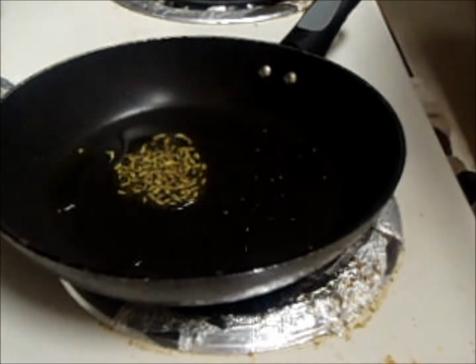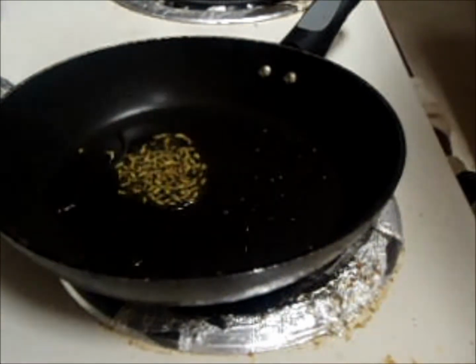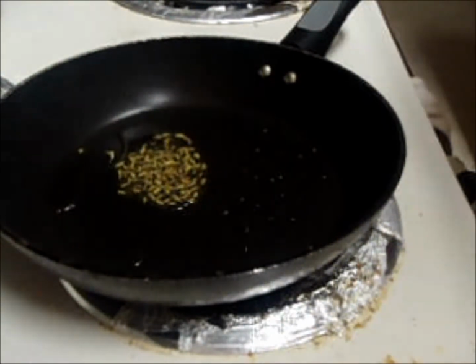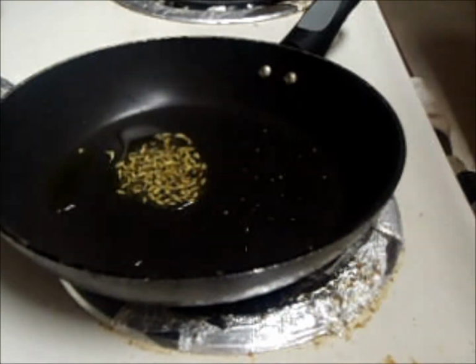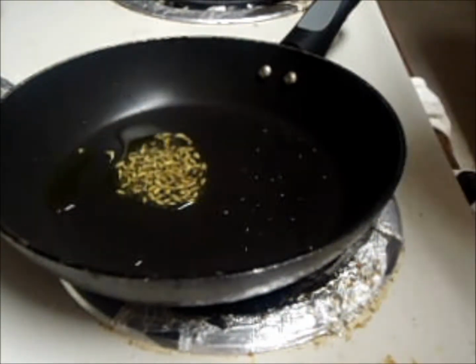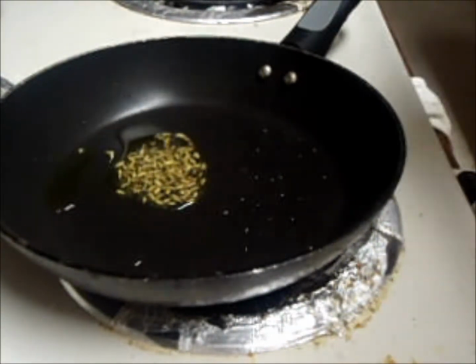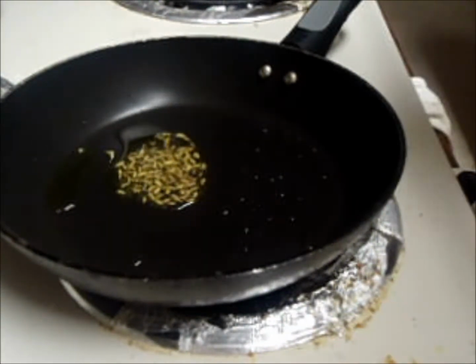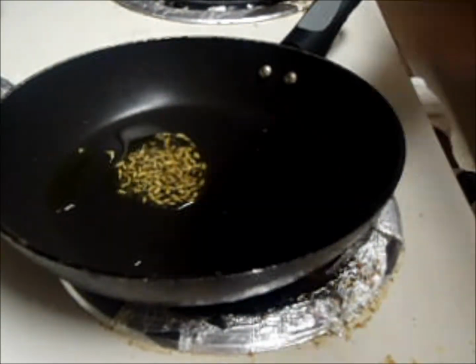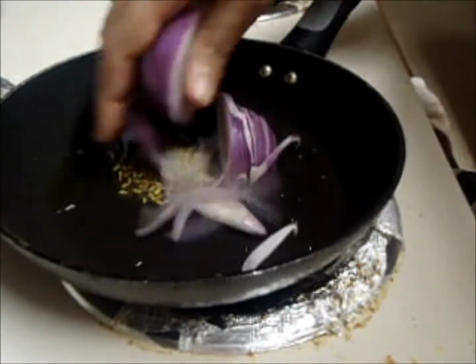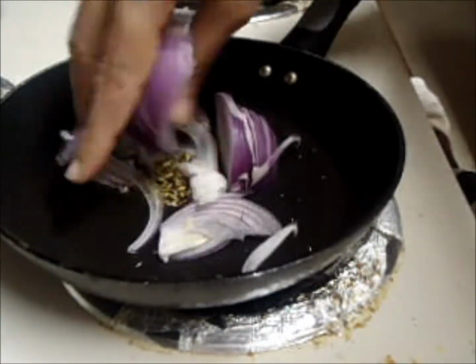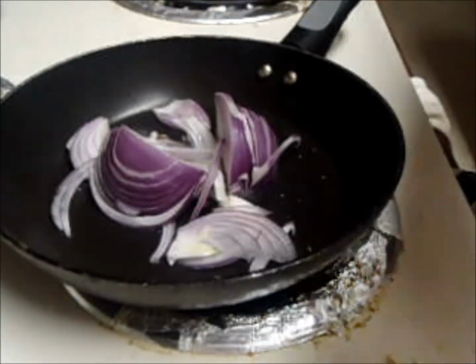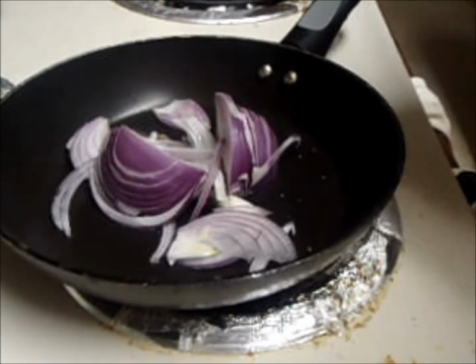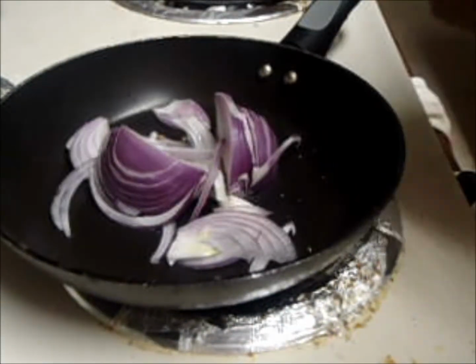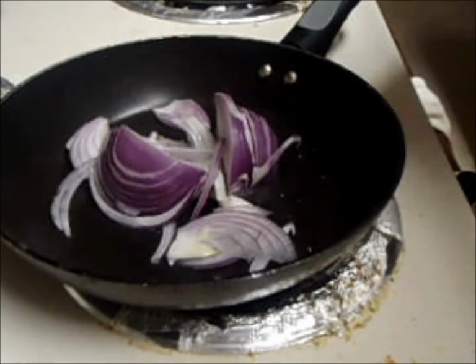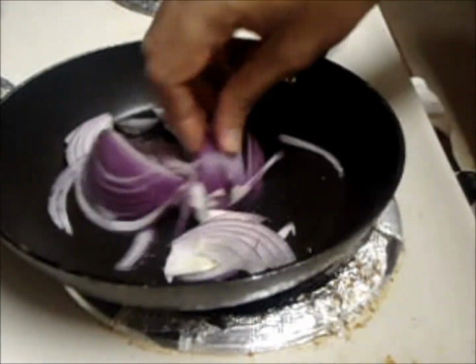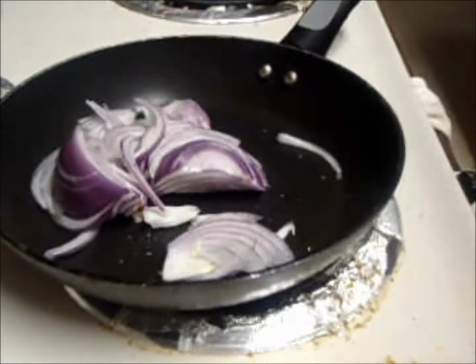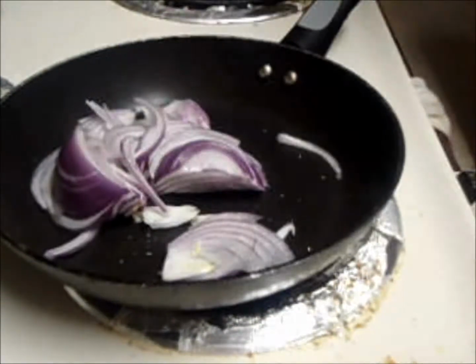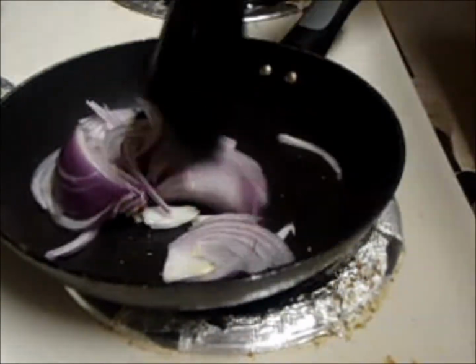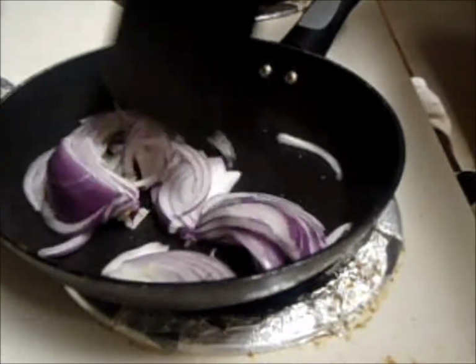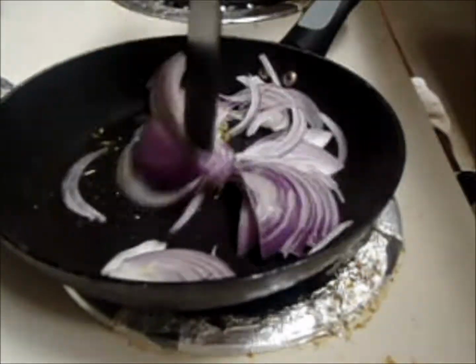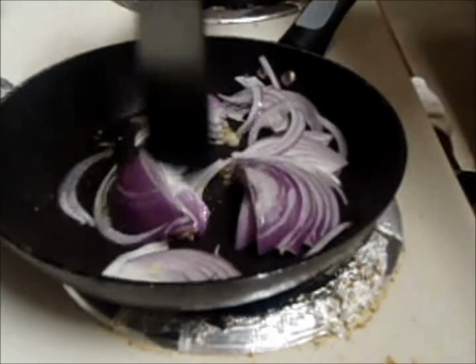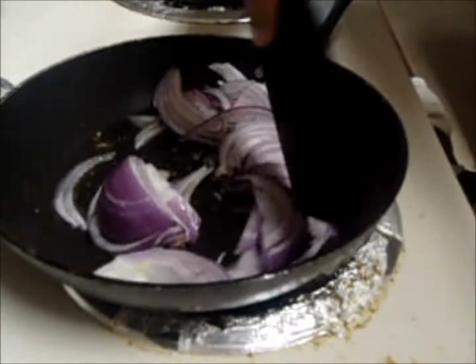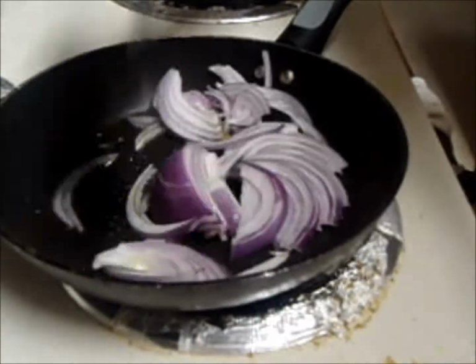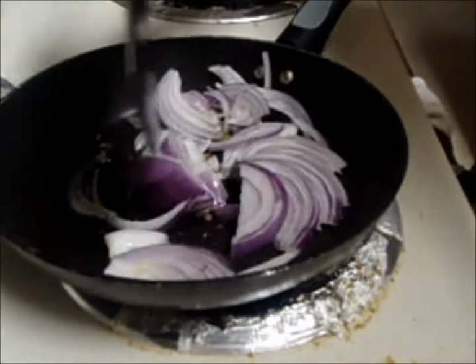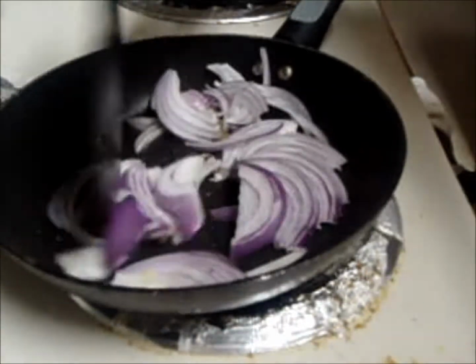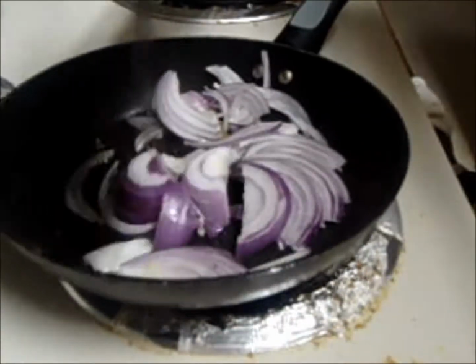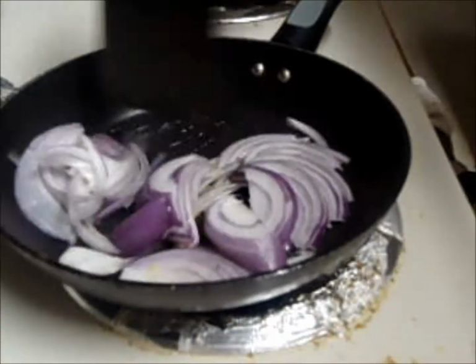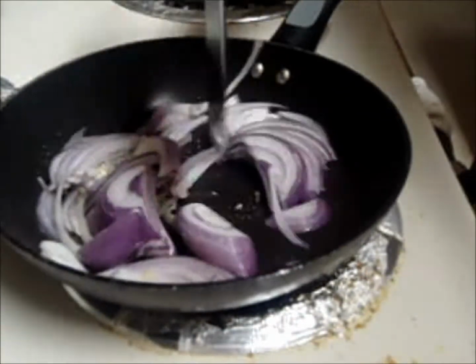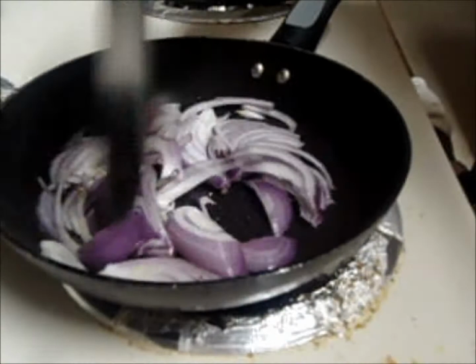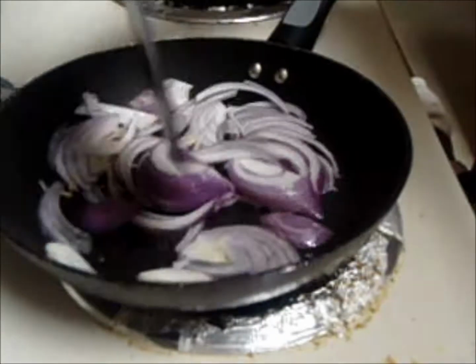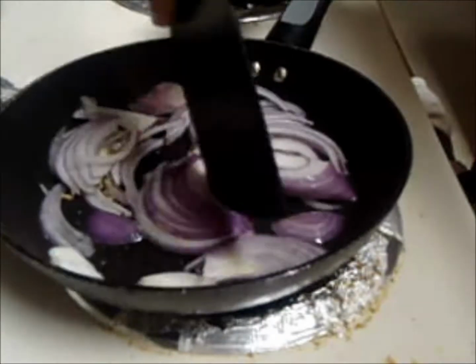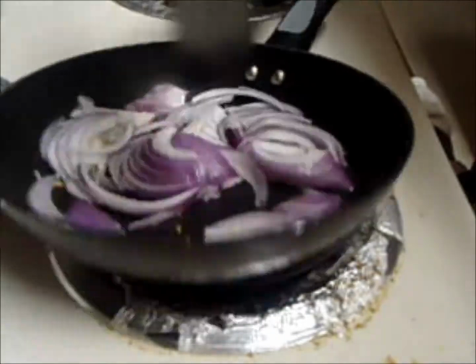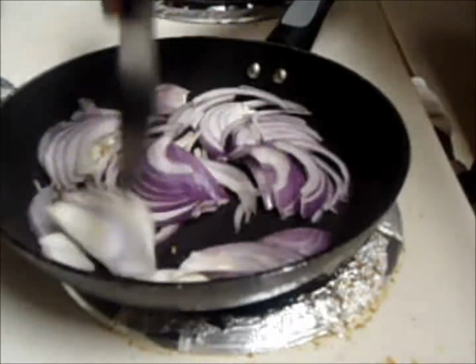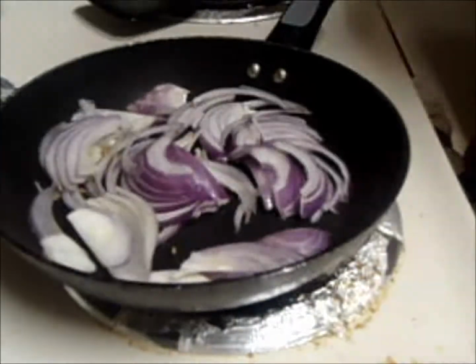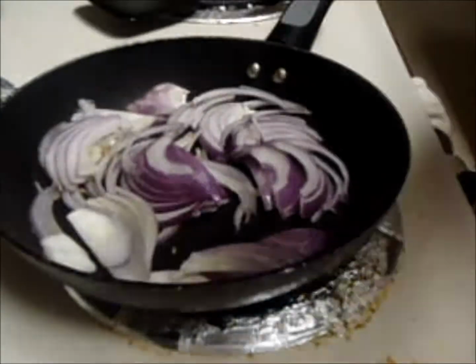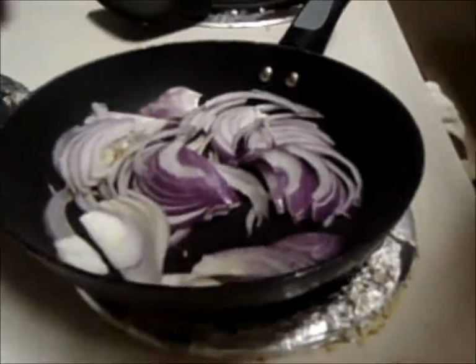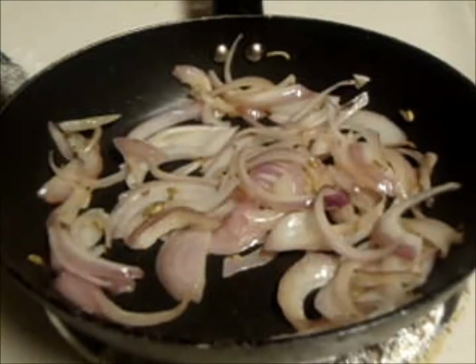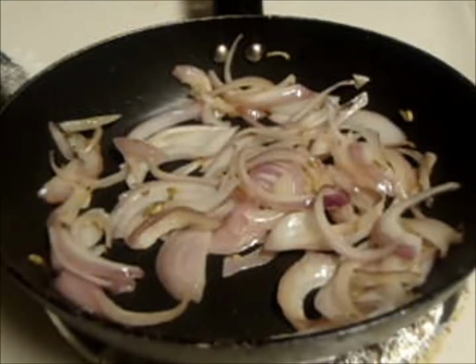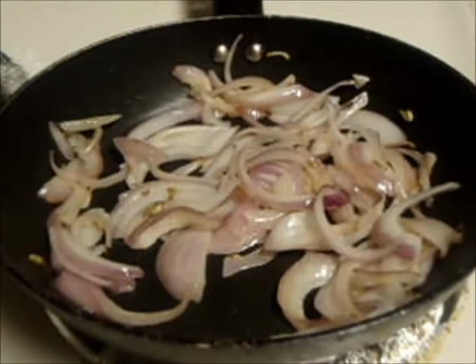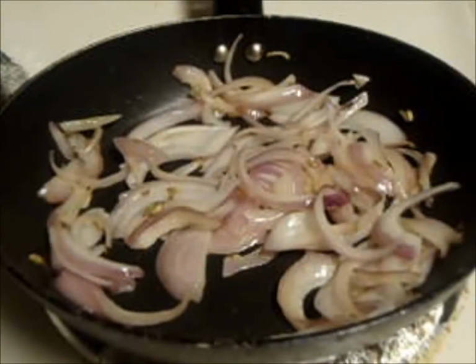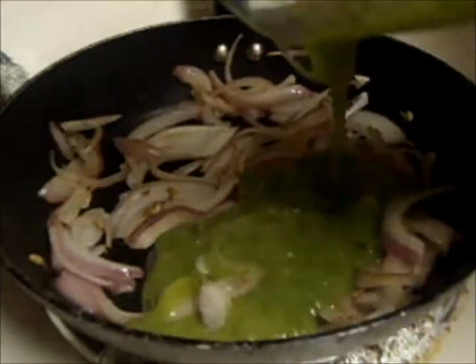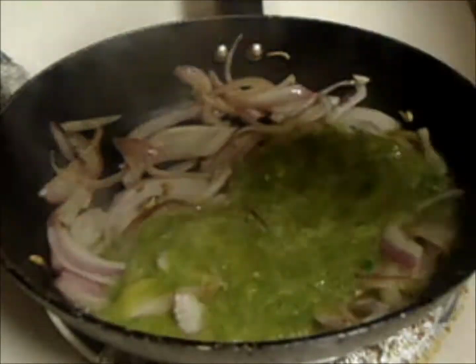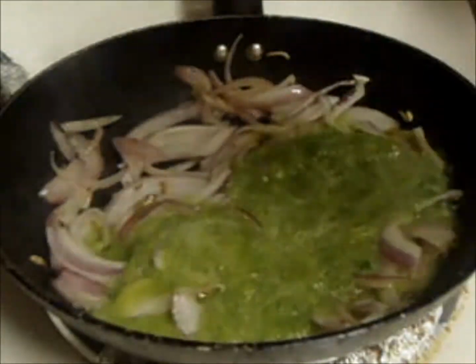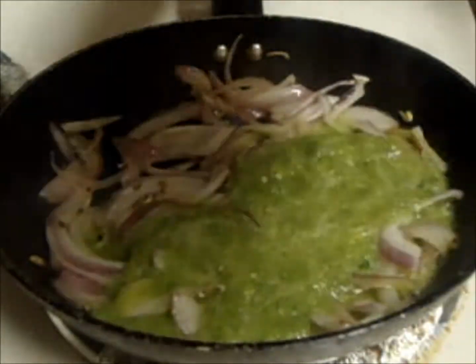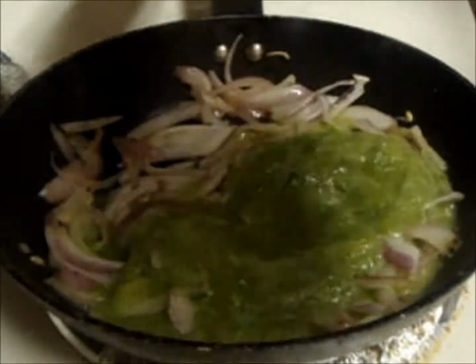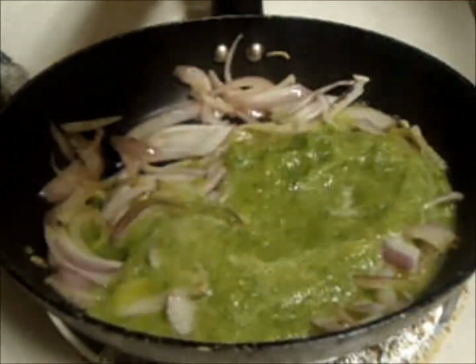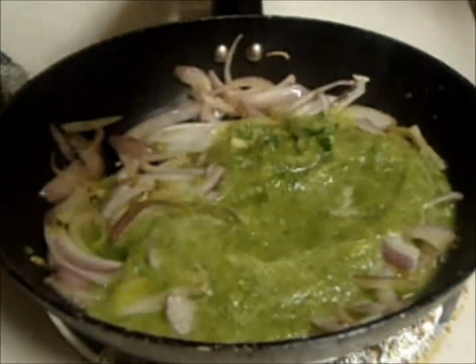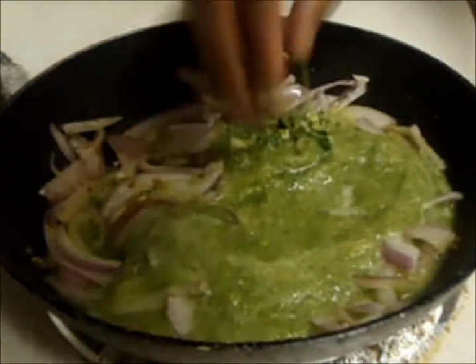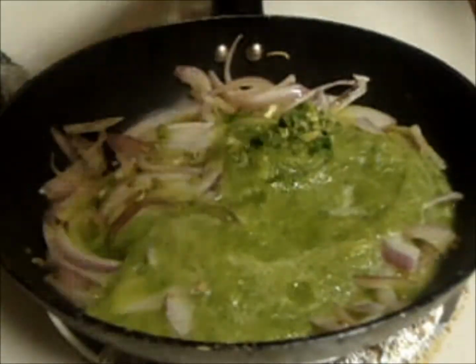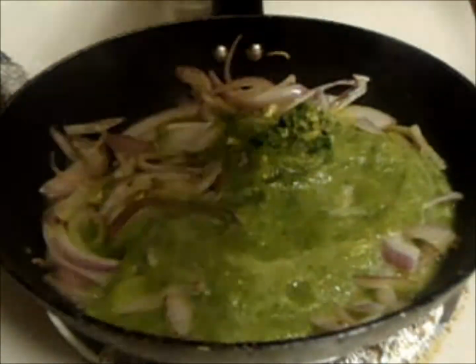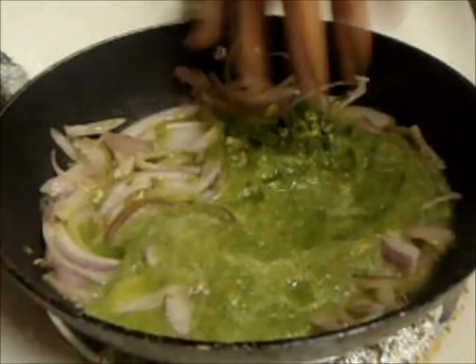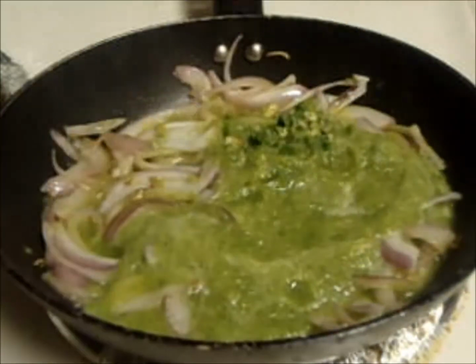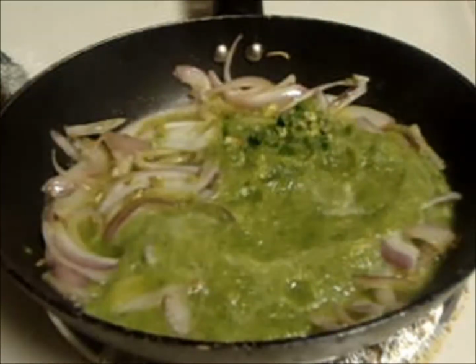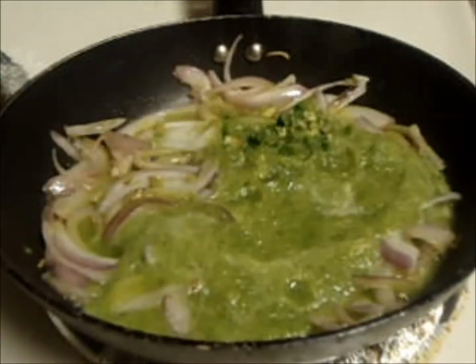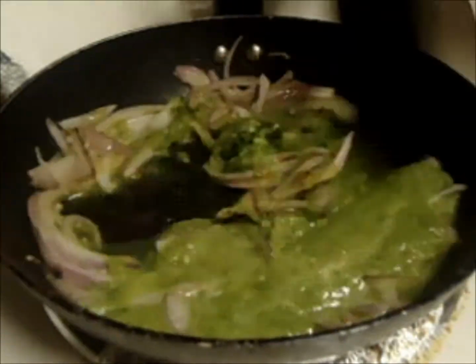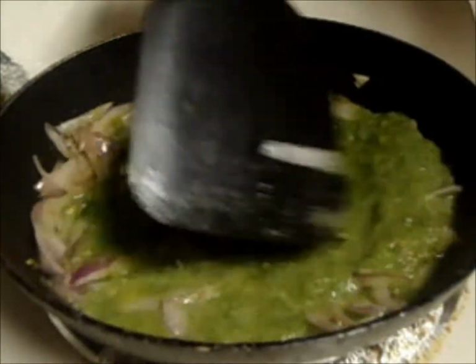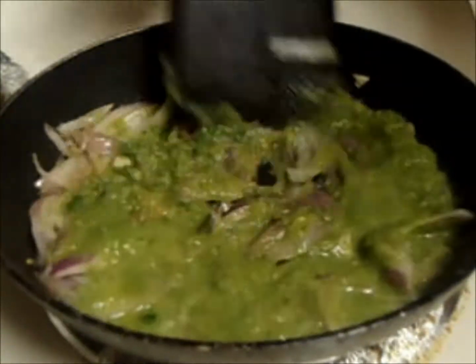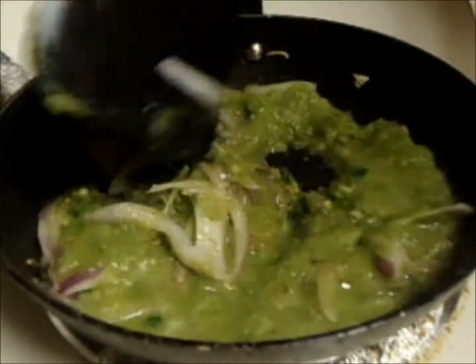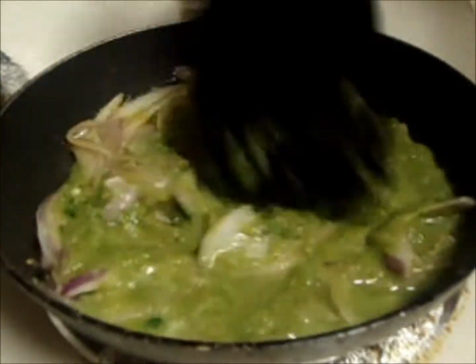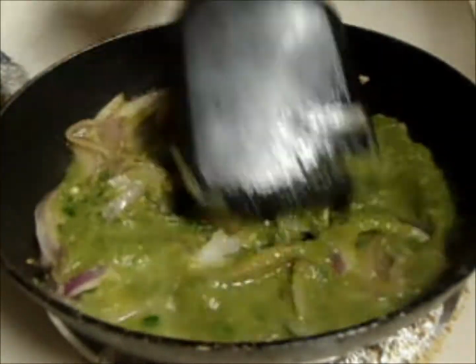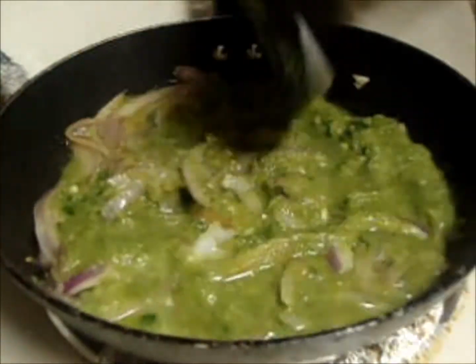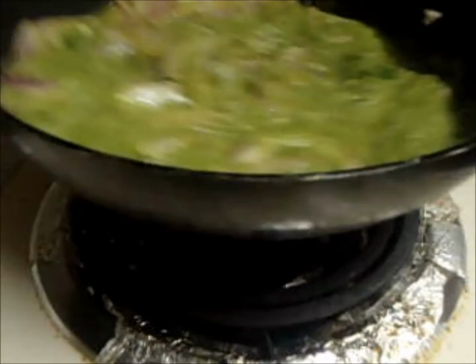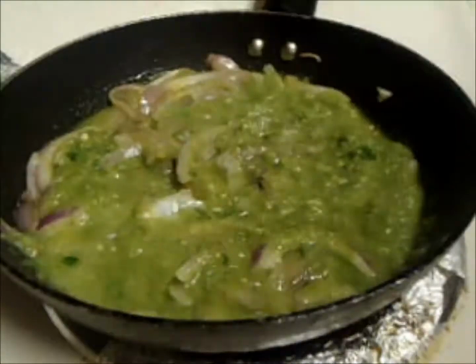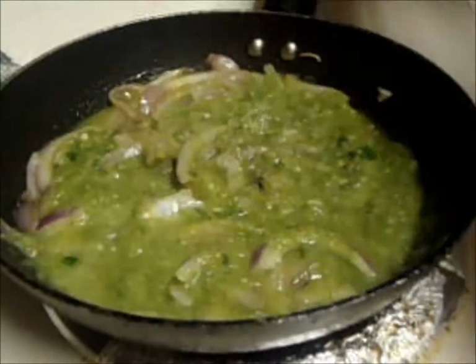To this, add green leaves paste. Please see the description for the ingredients of the paste.